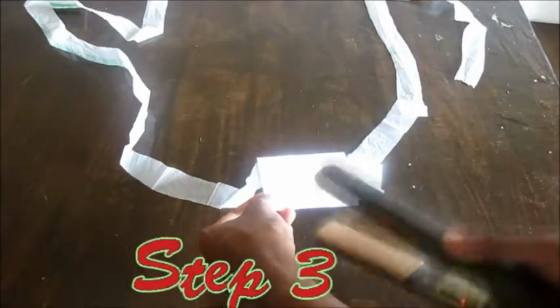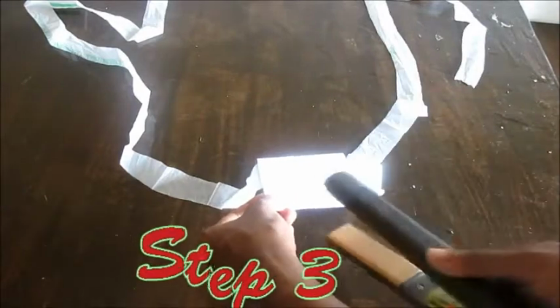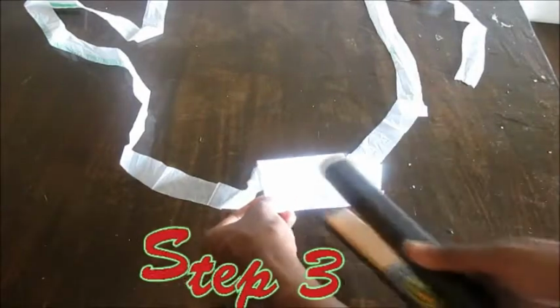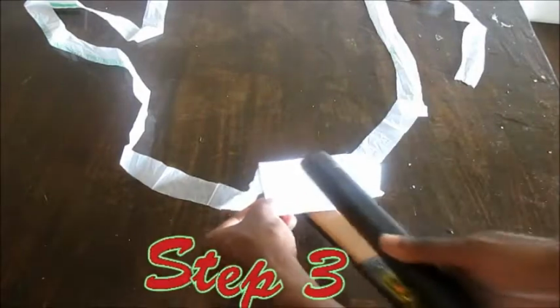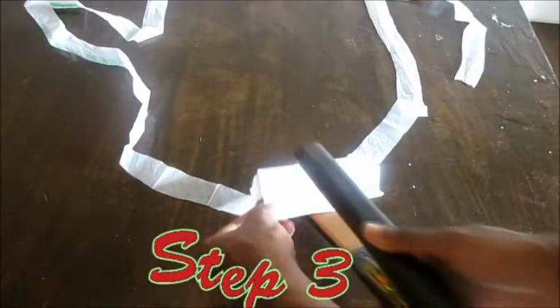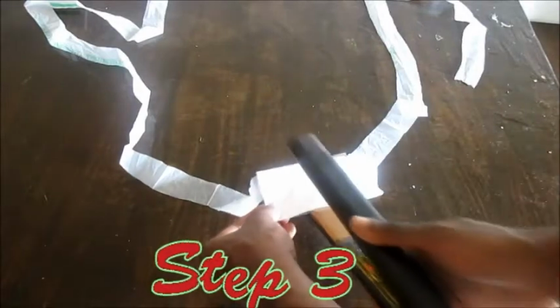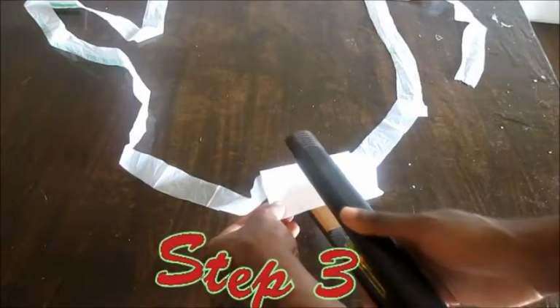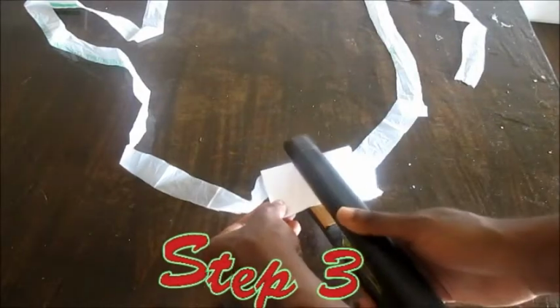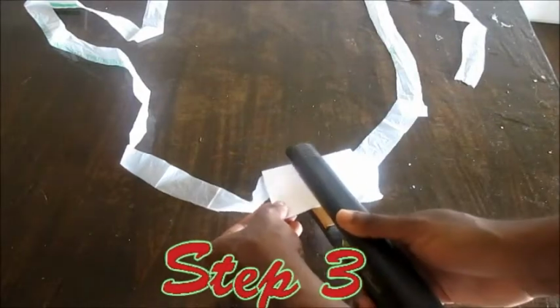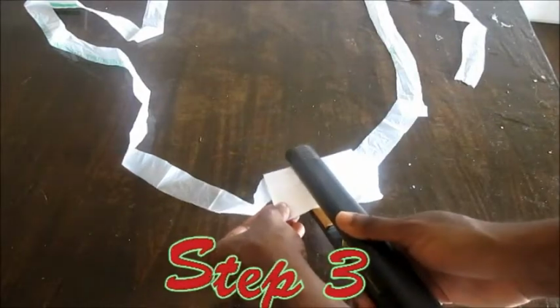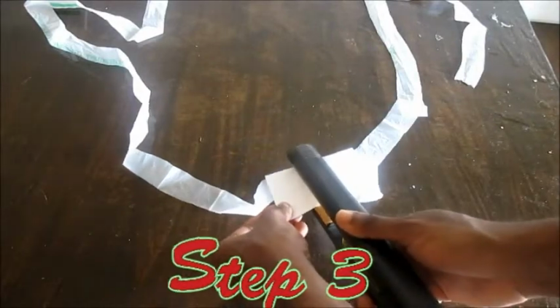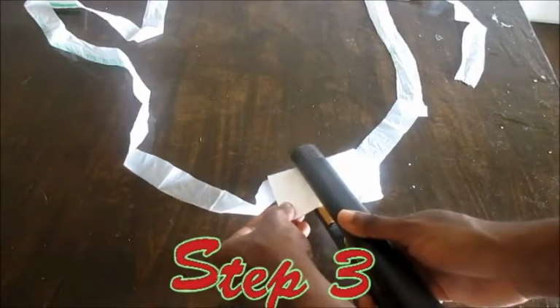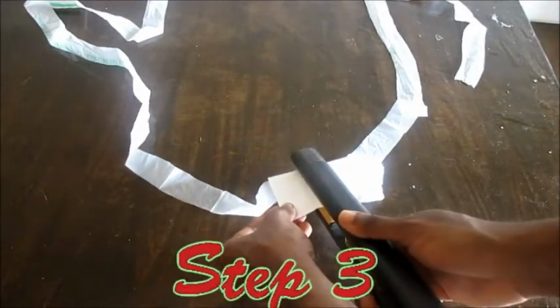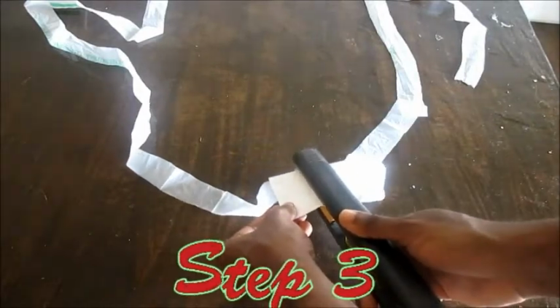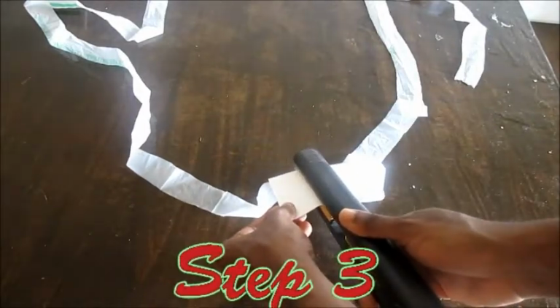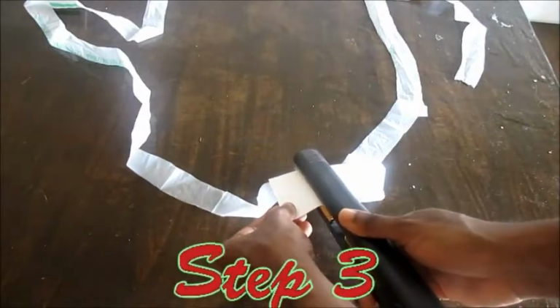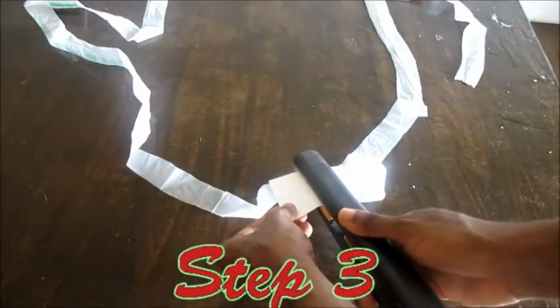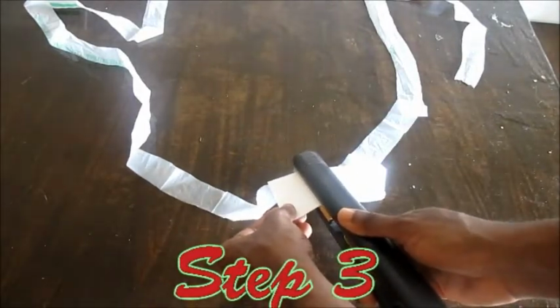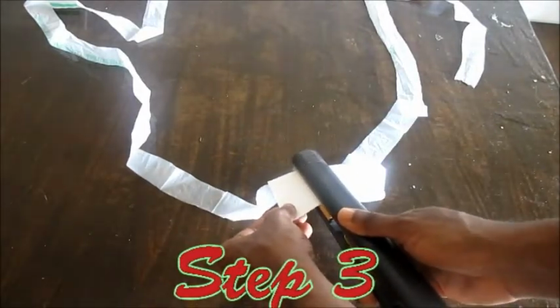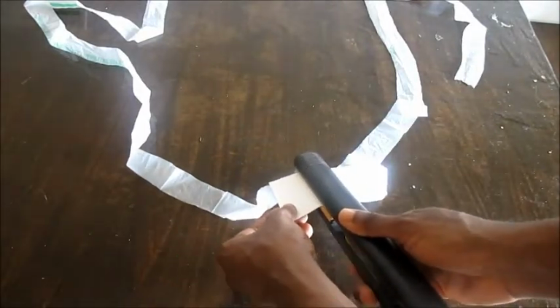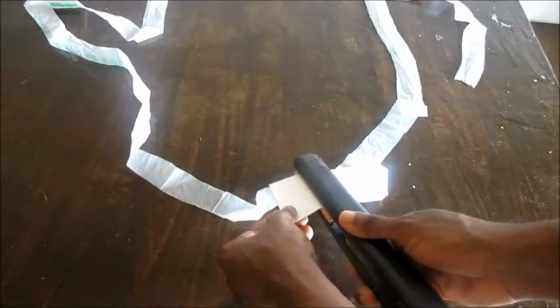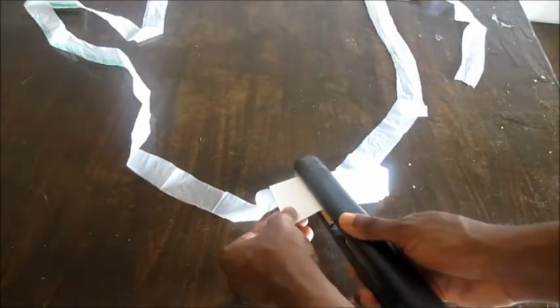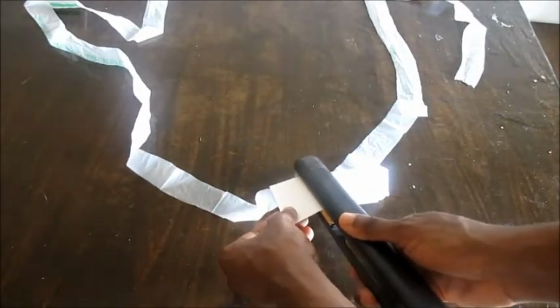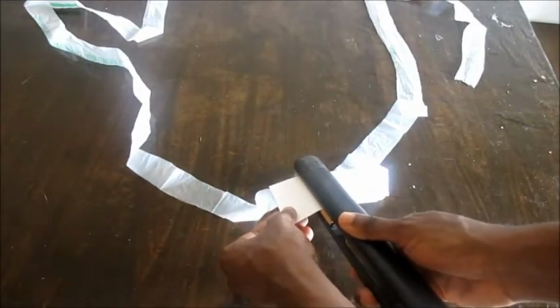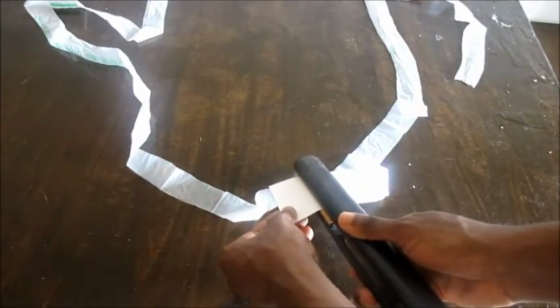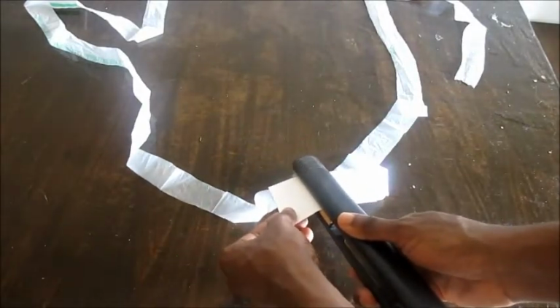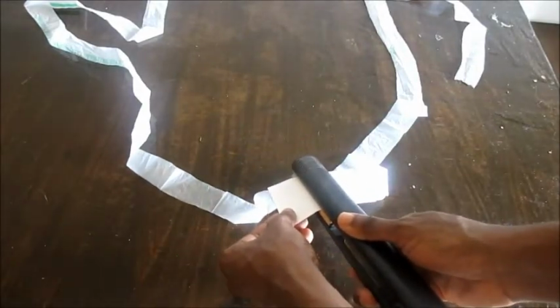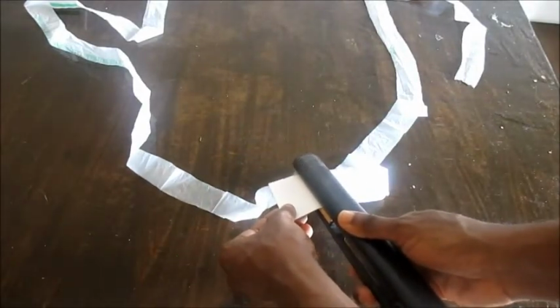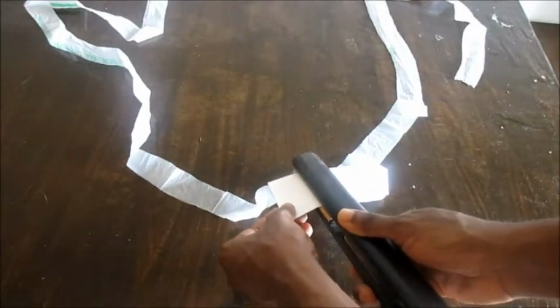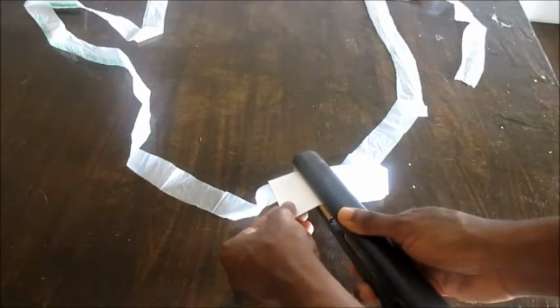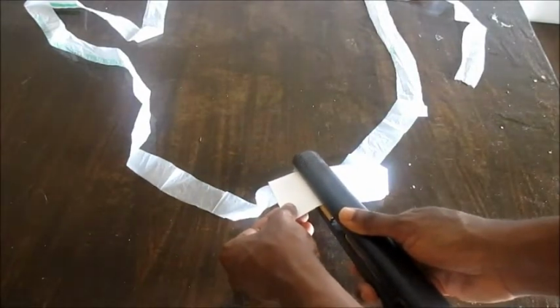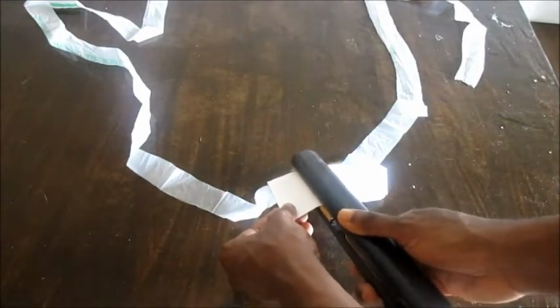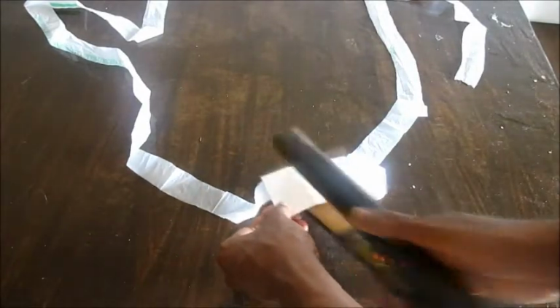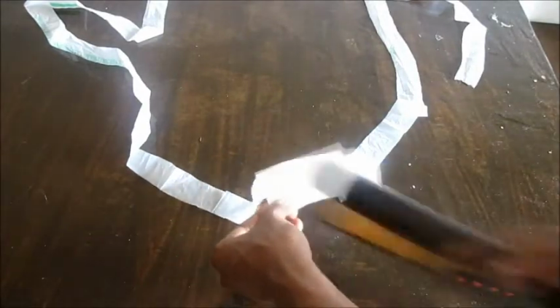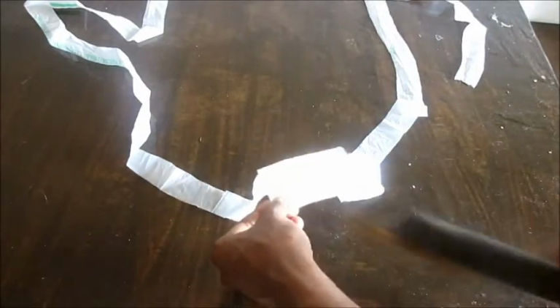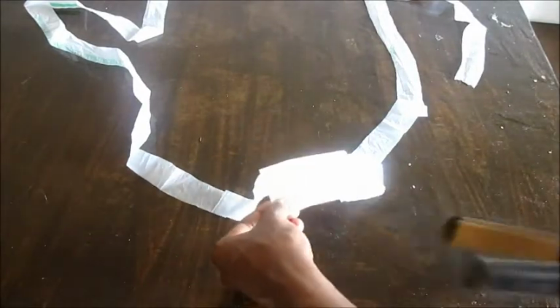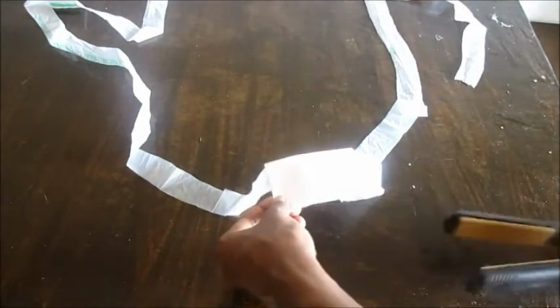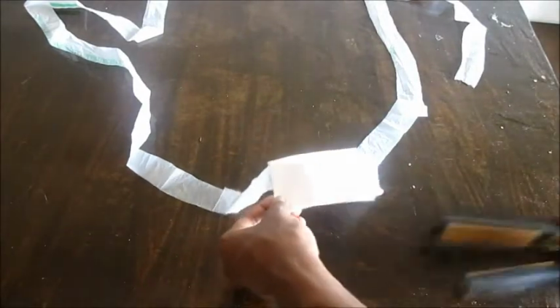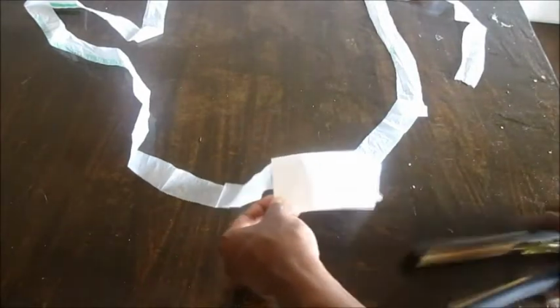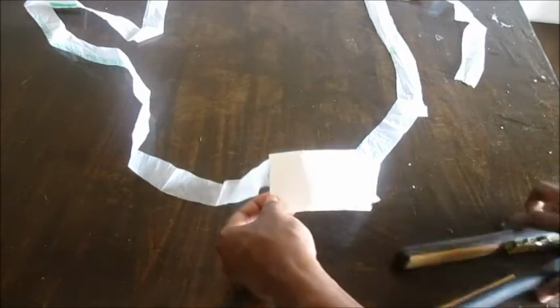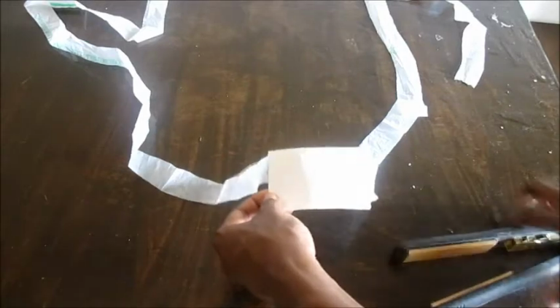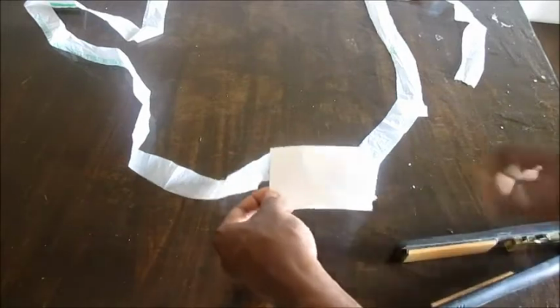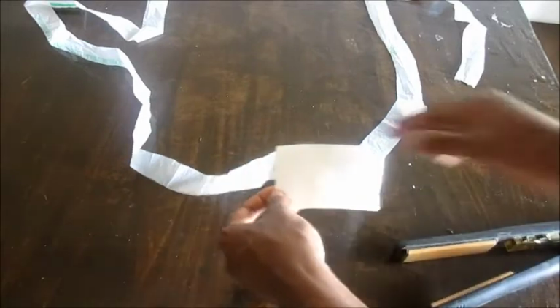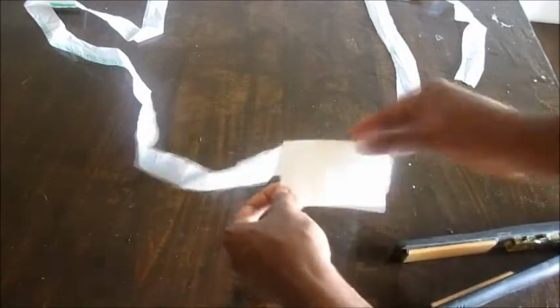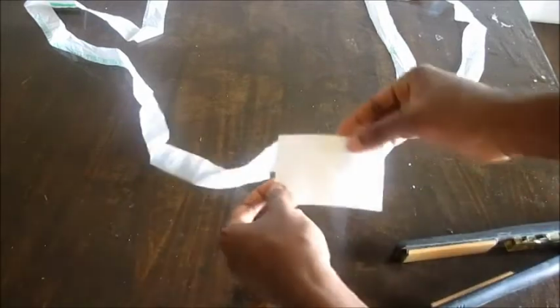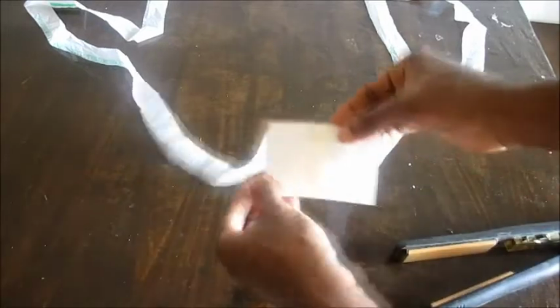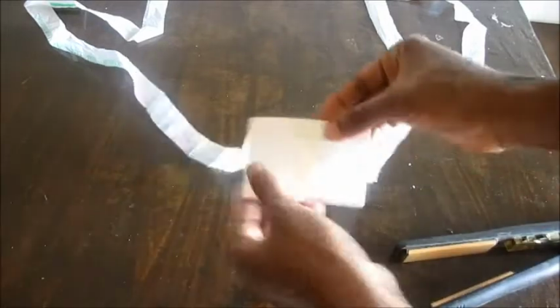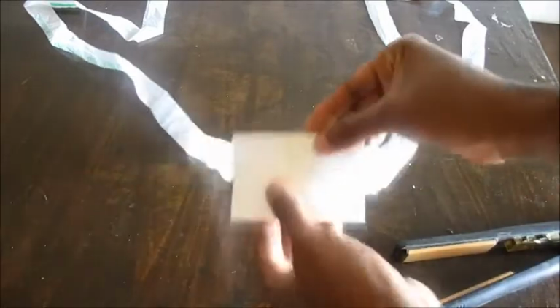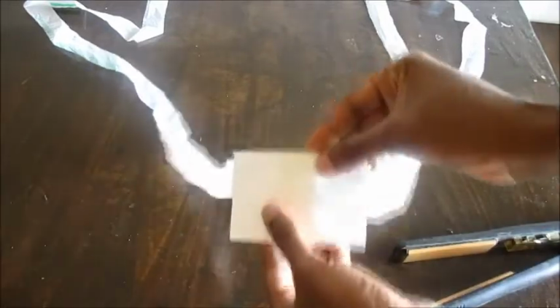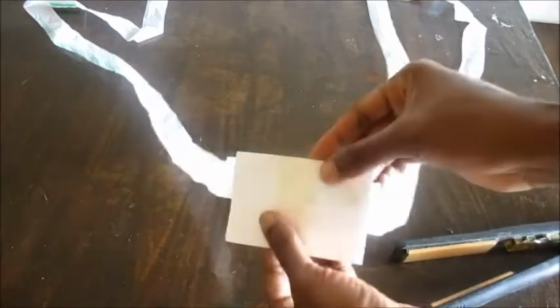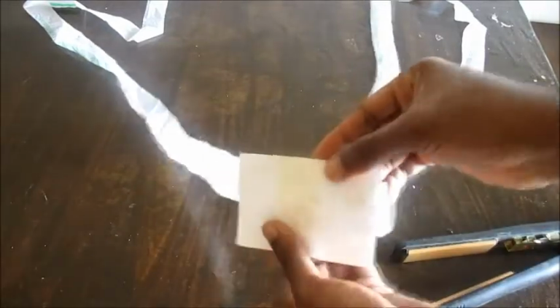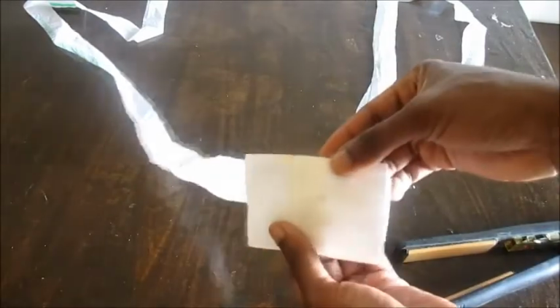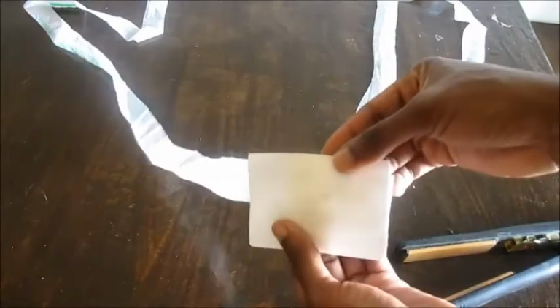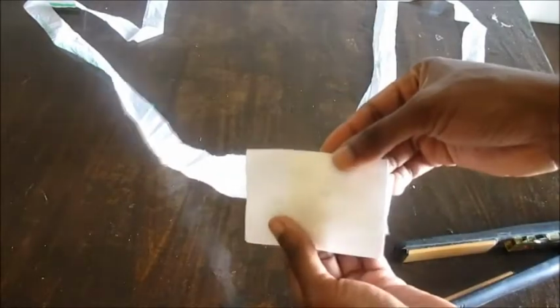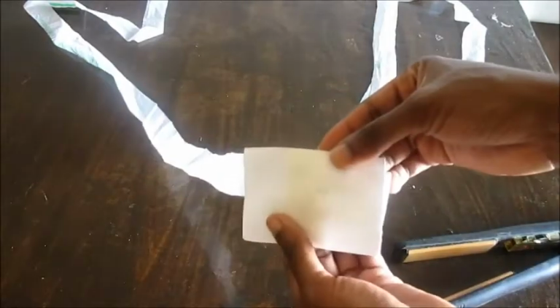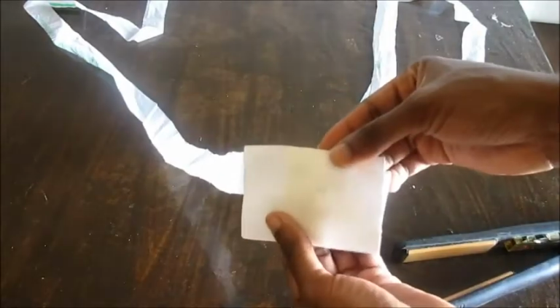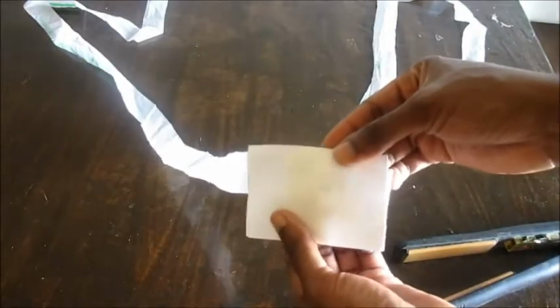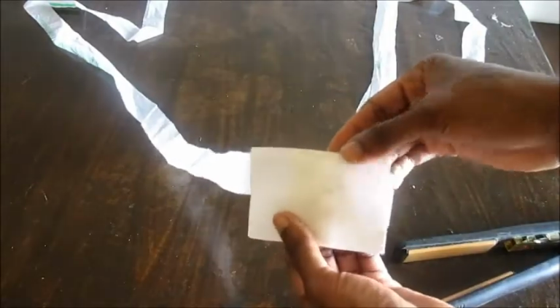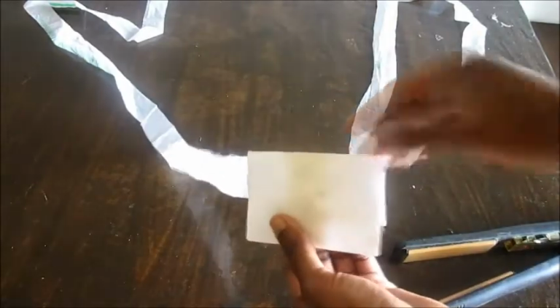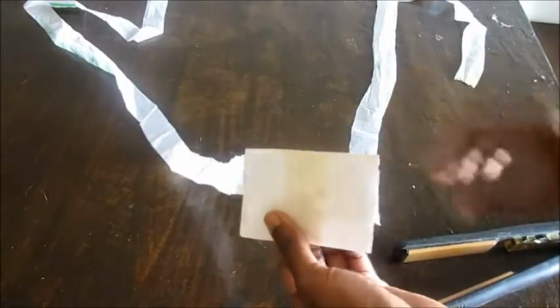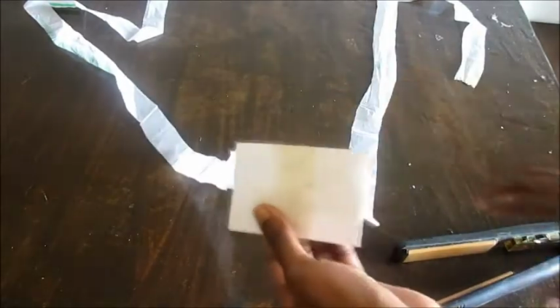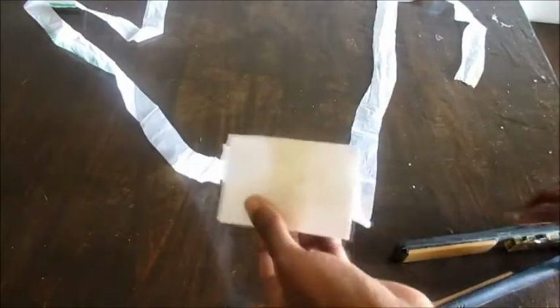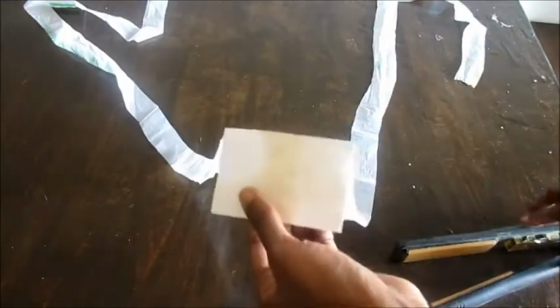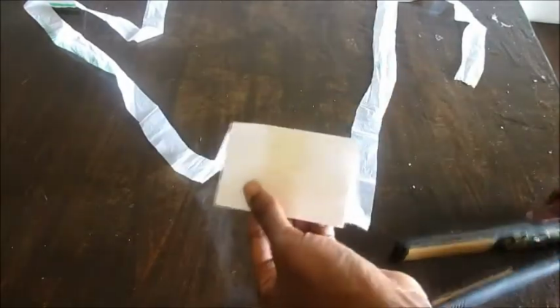With a preheated hair iron, press on folded paper for two seconds, using both pieces of plastic together.